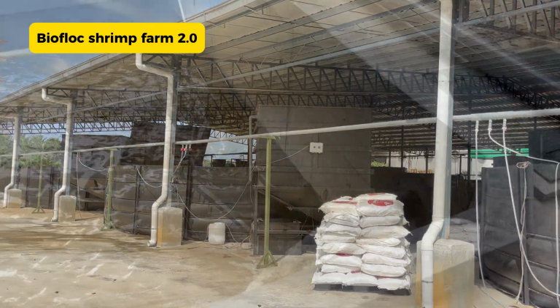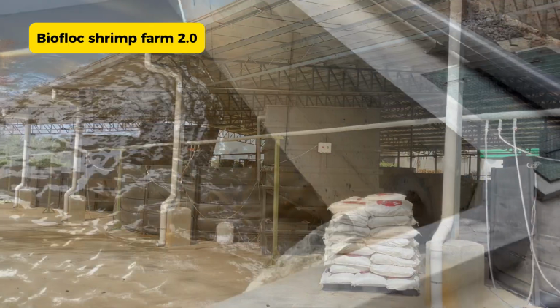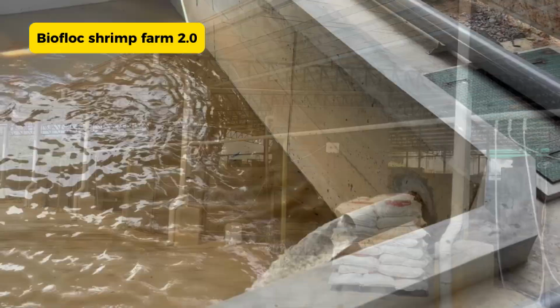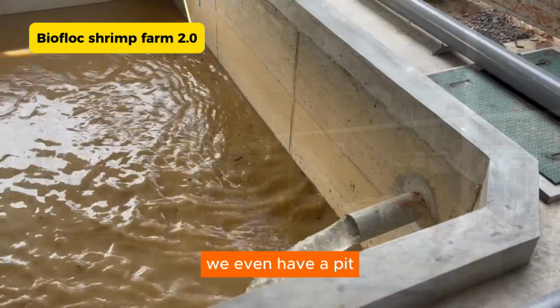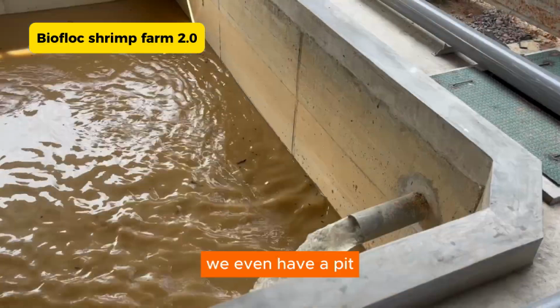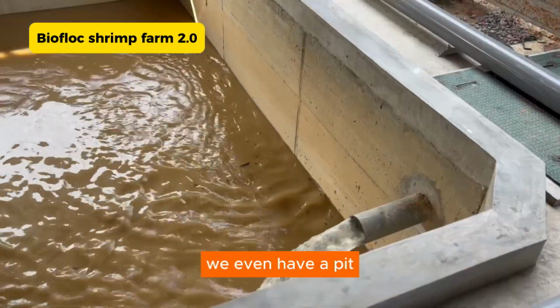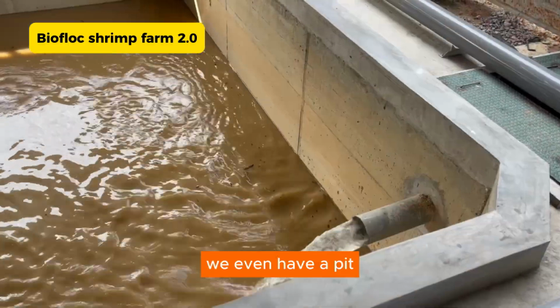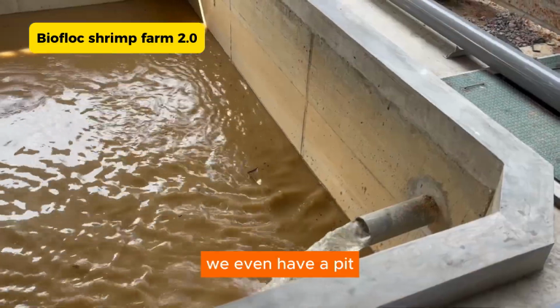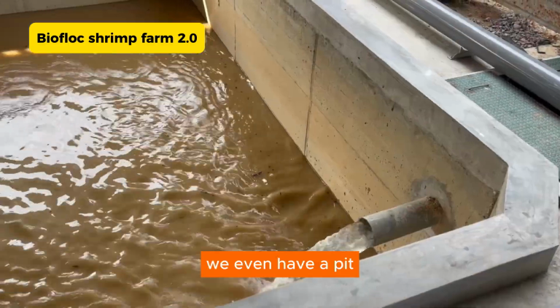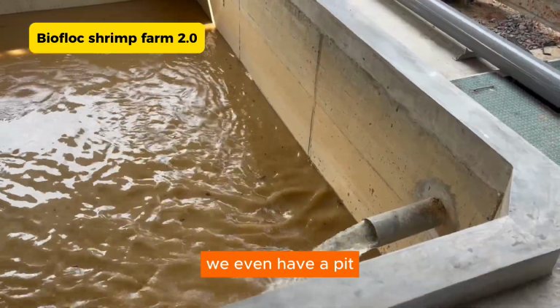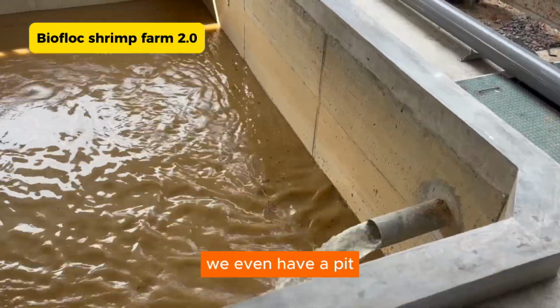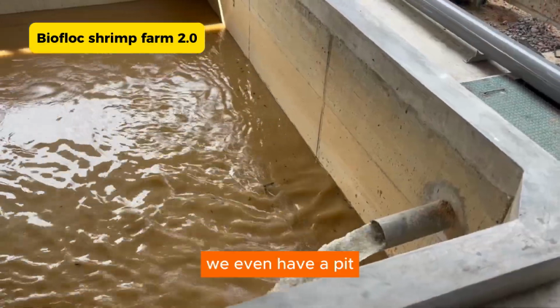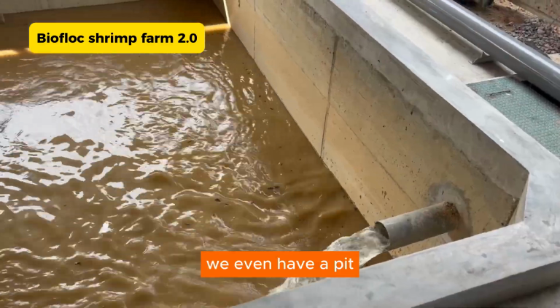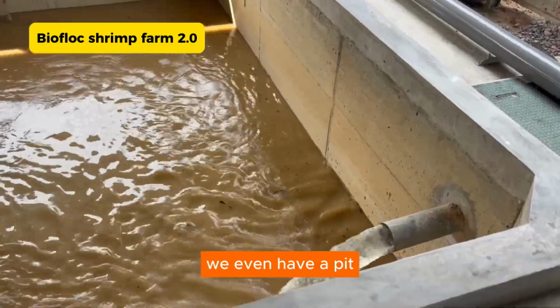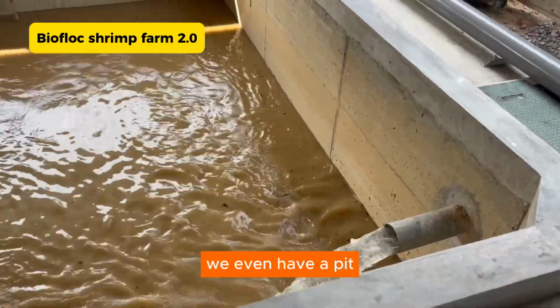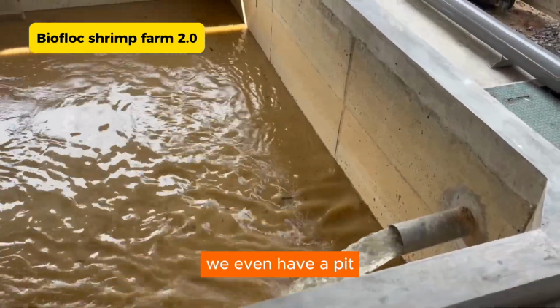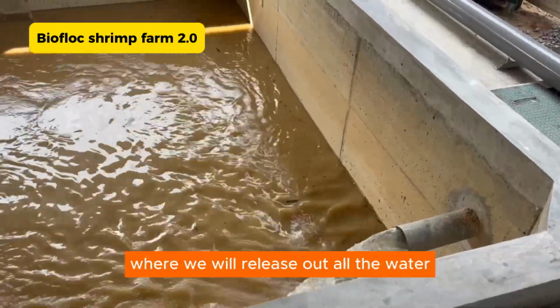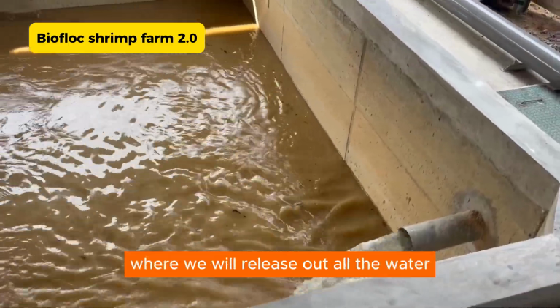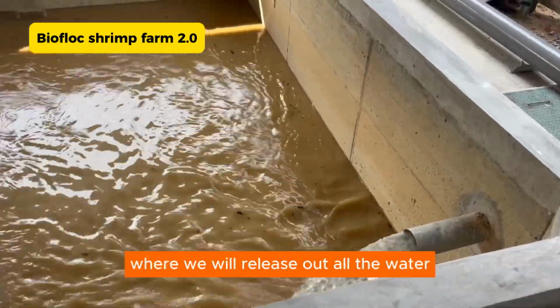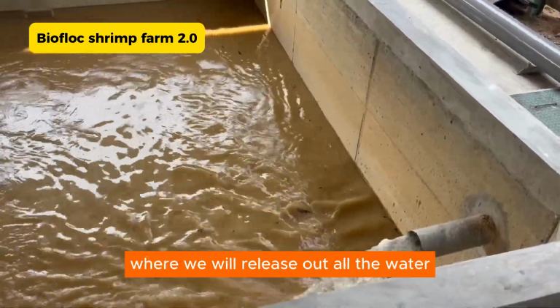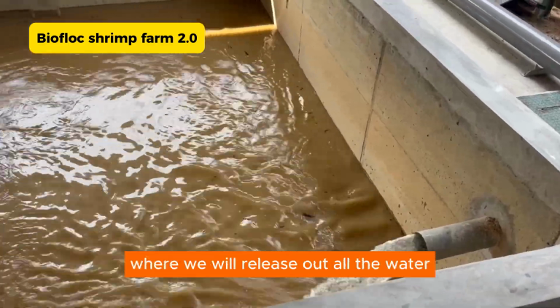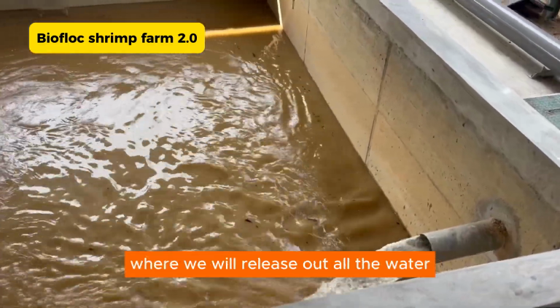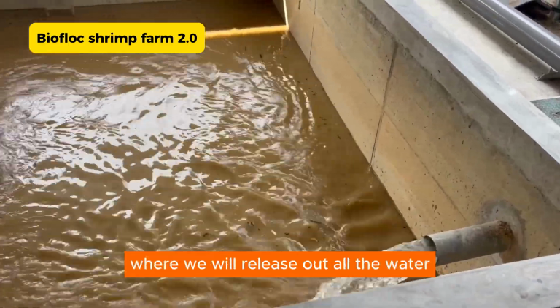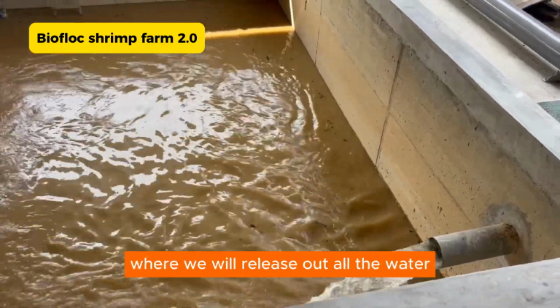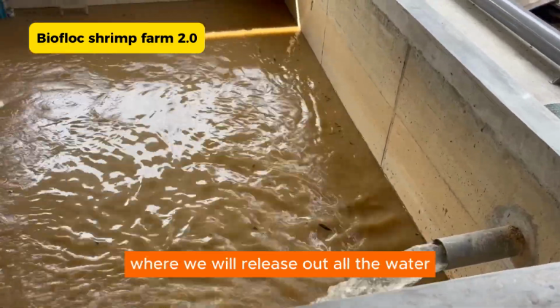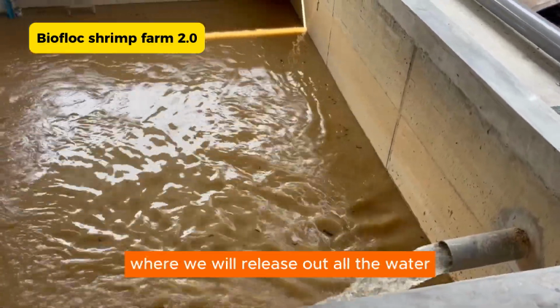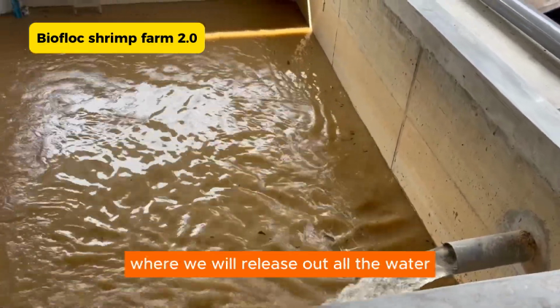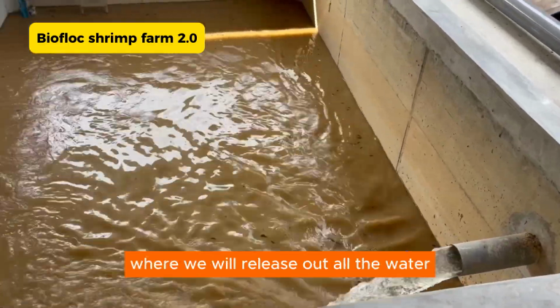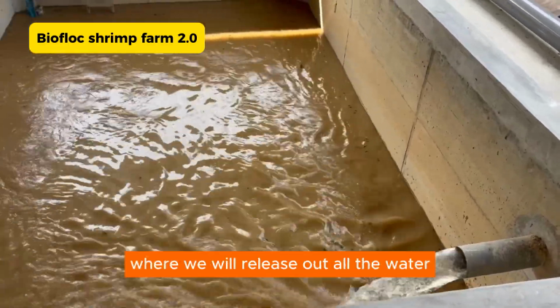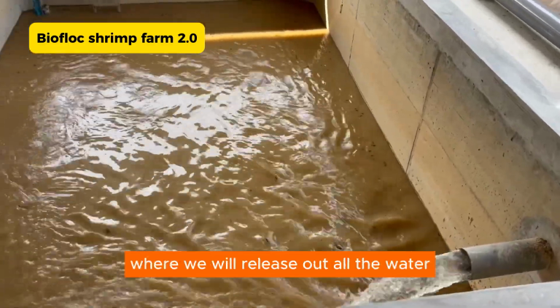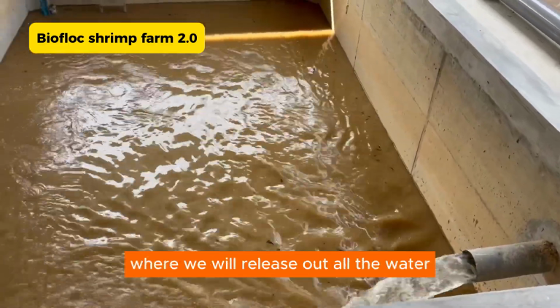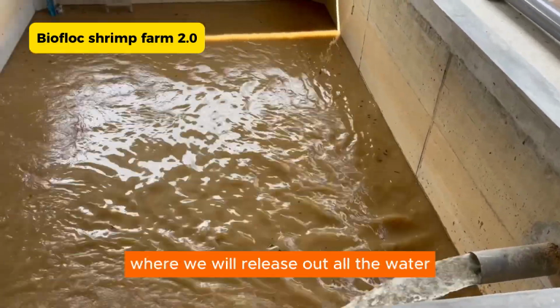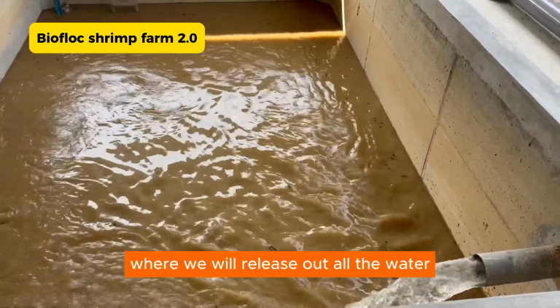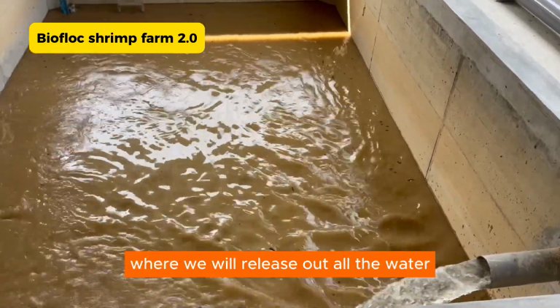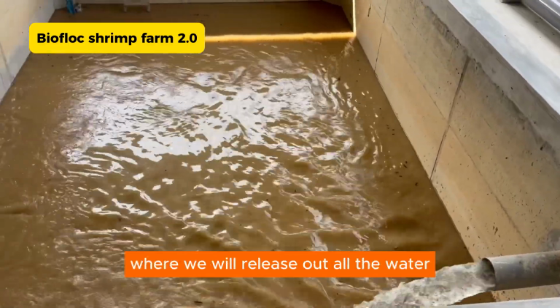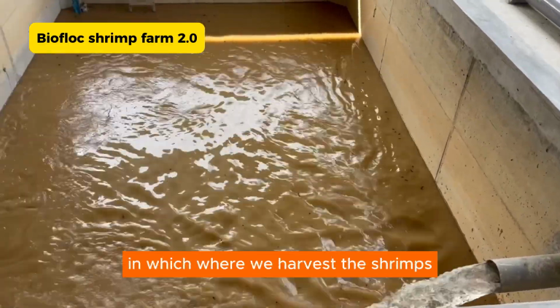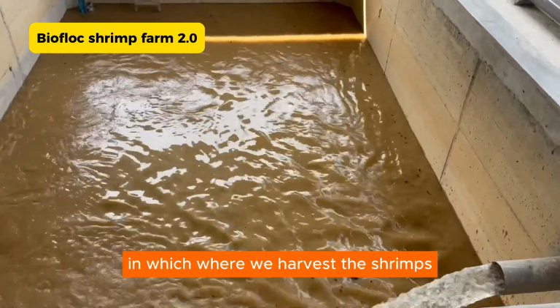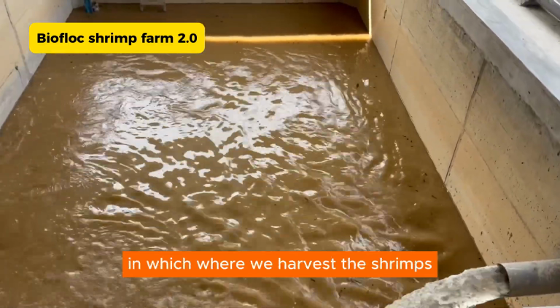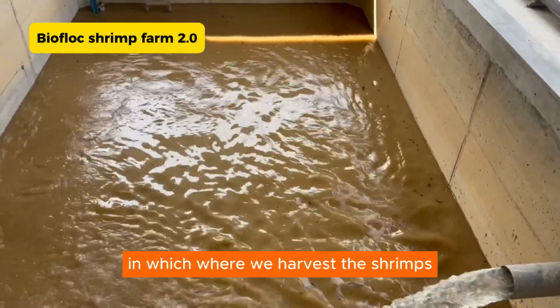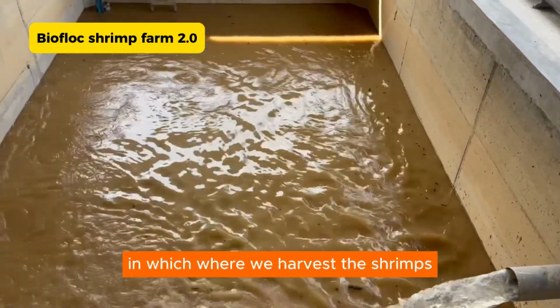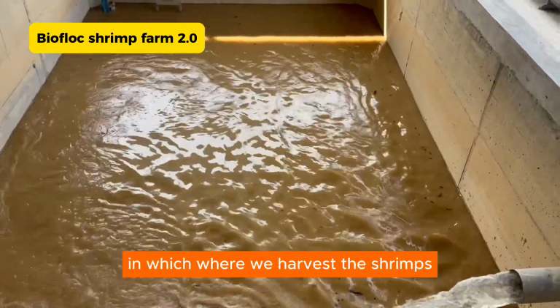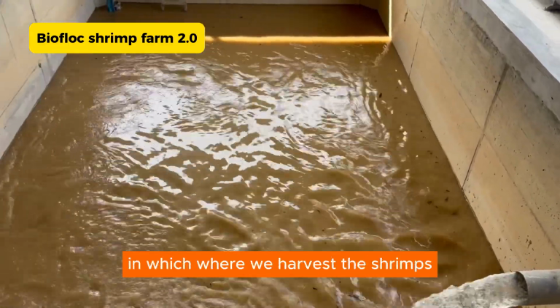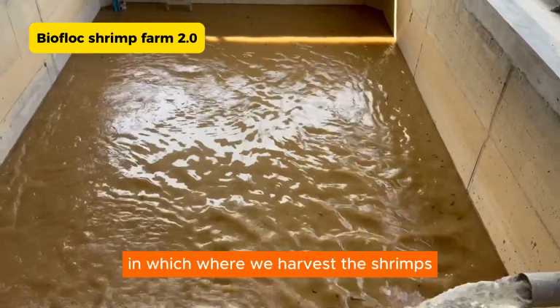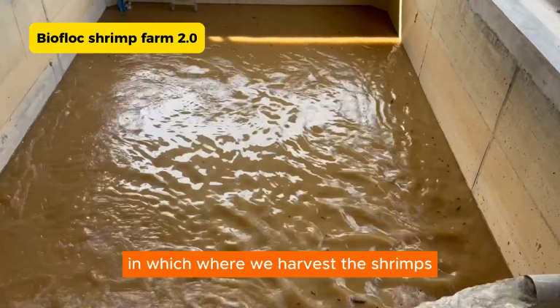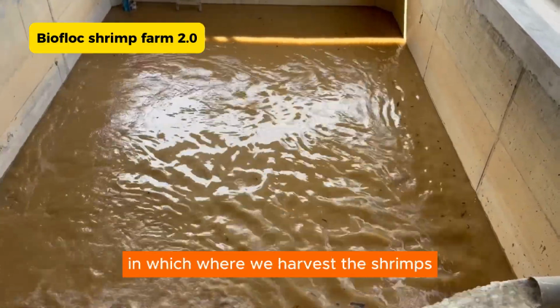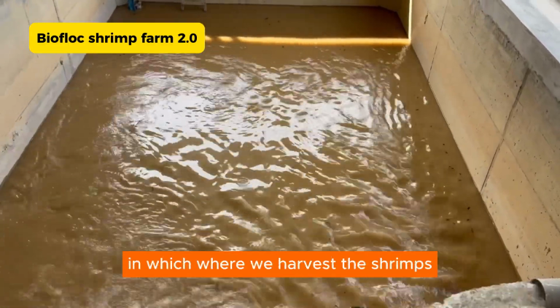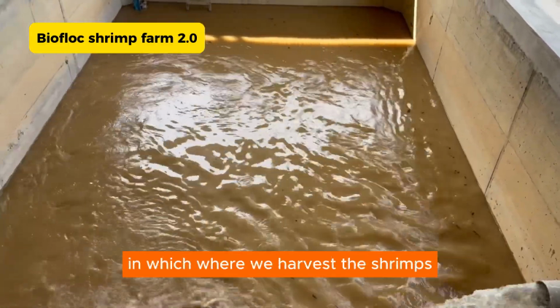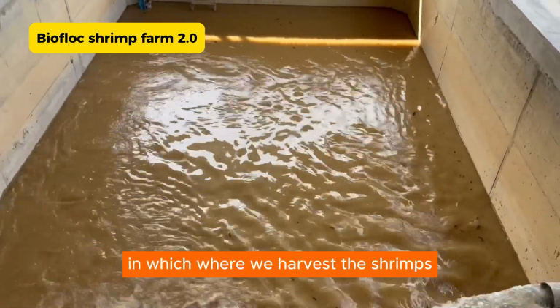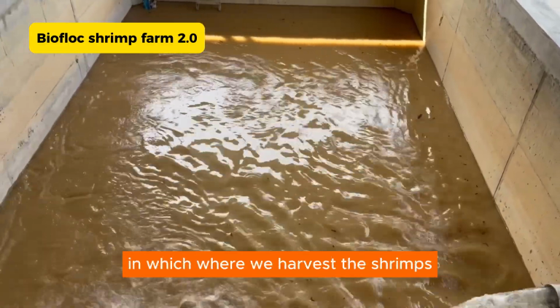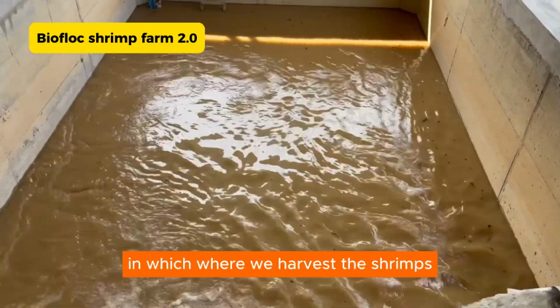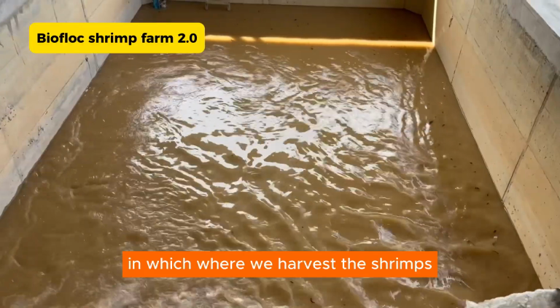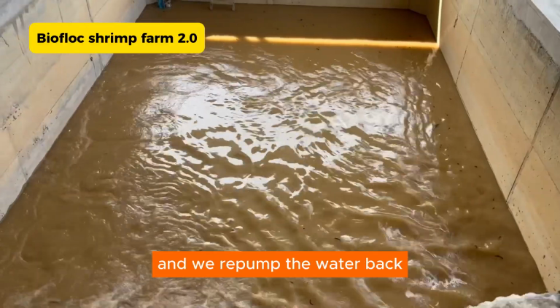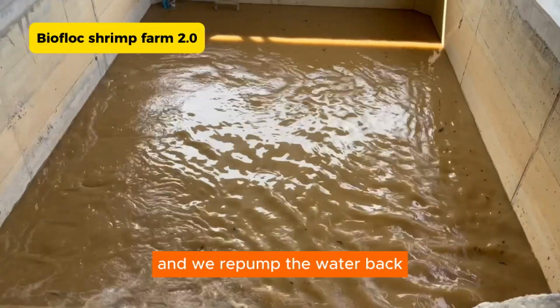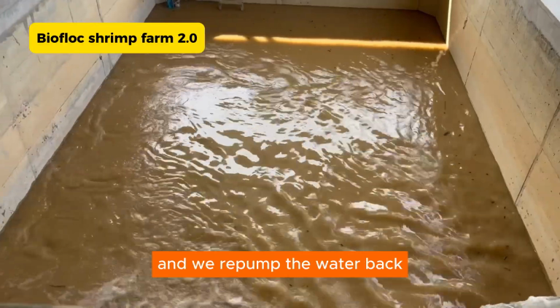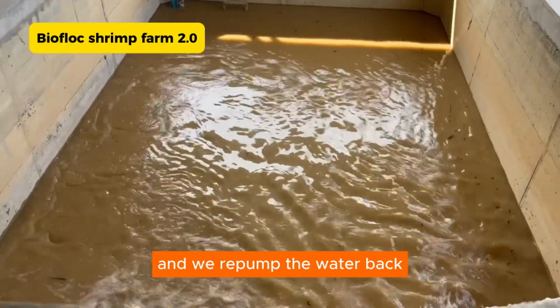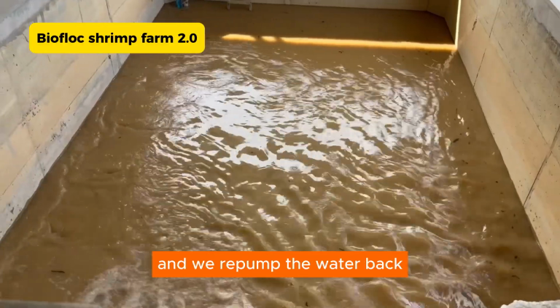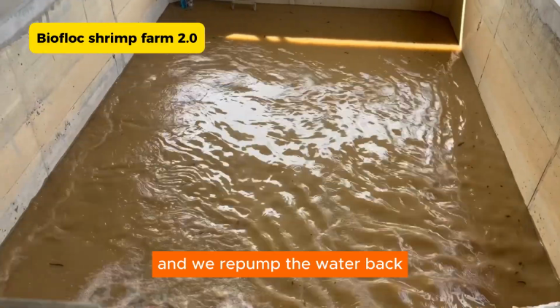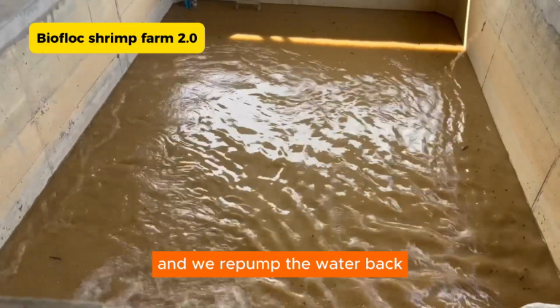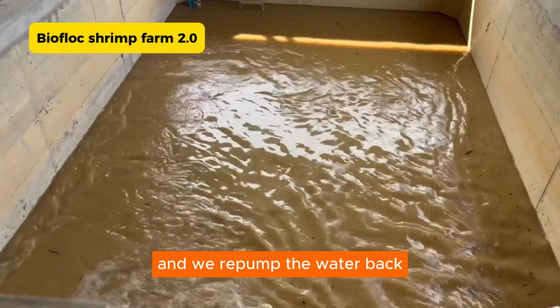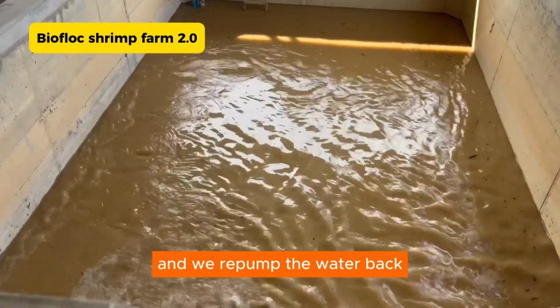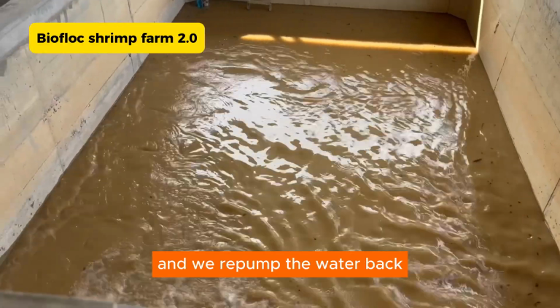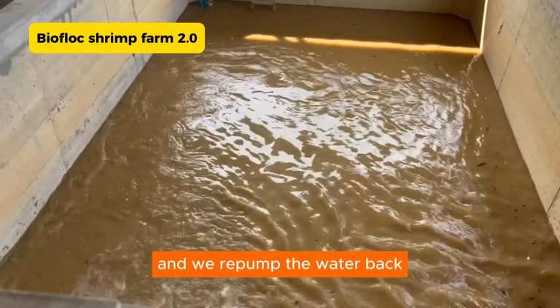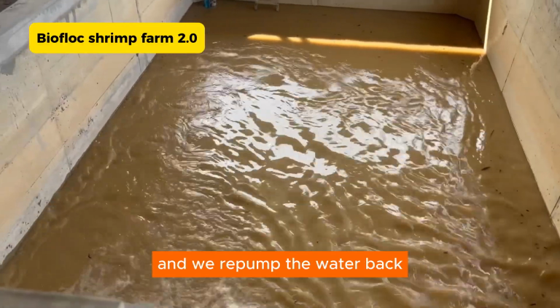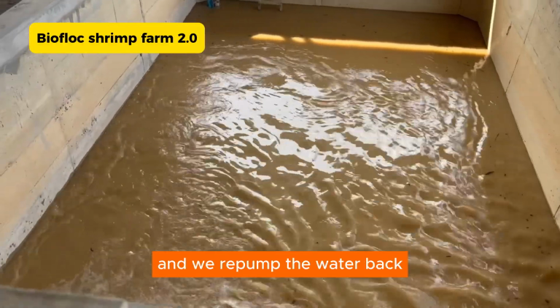We even have a pit where we will release all the water, where we will harvest the shrimps, and then we repump the water back.